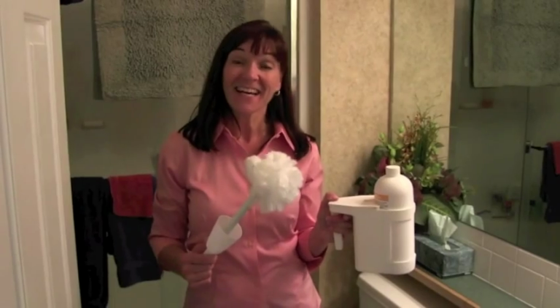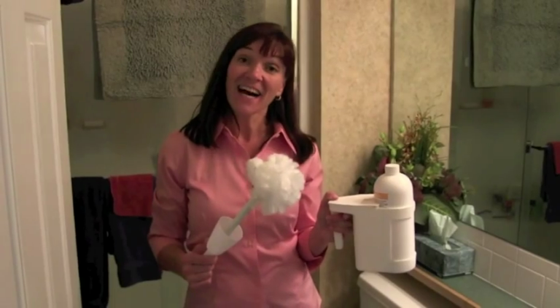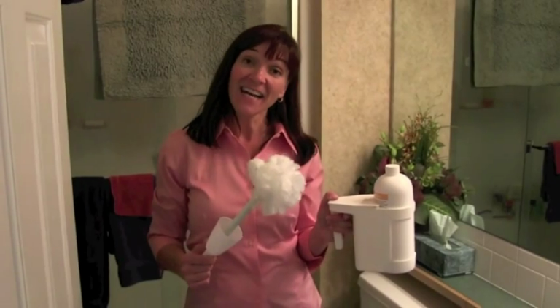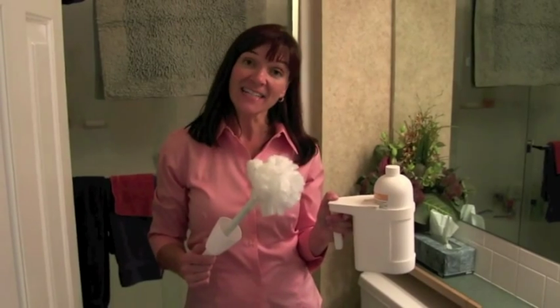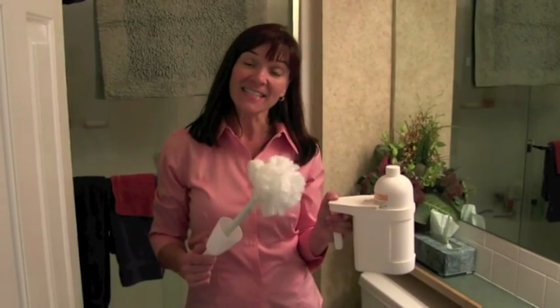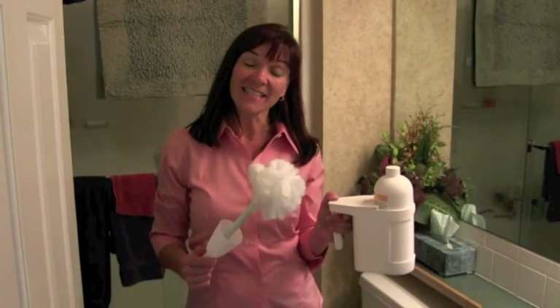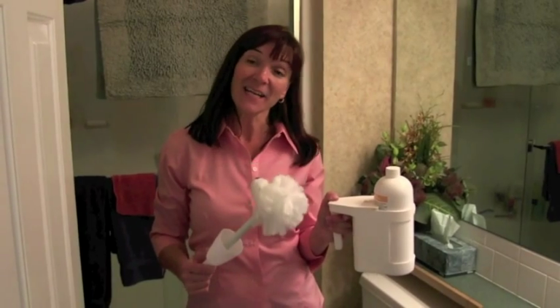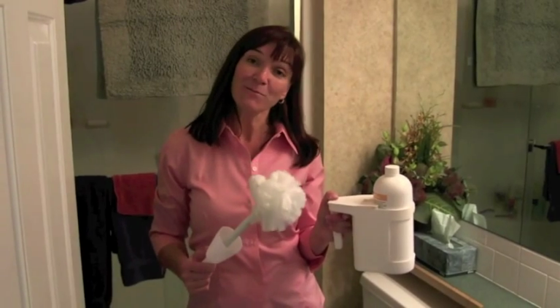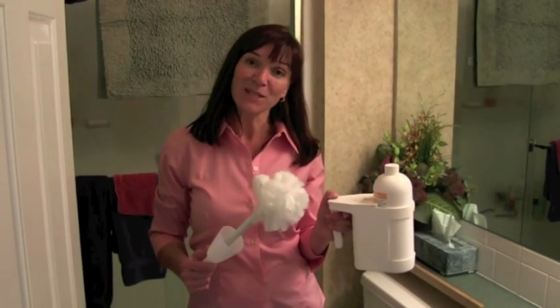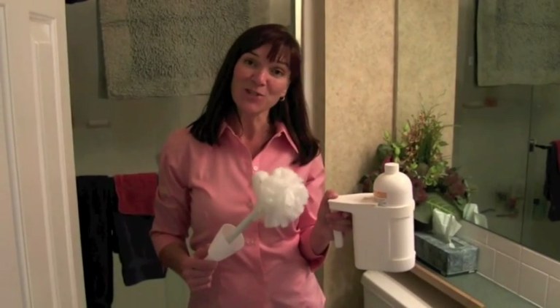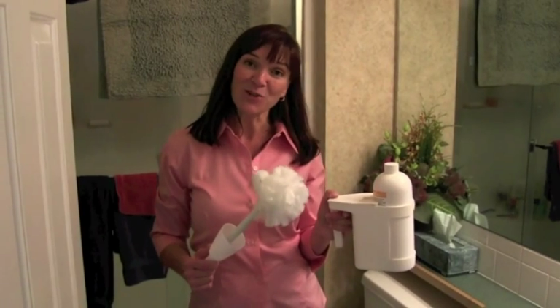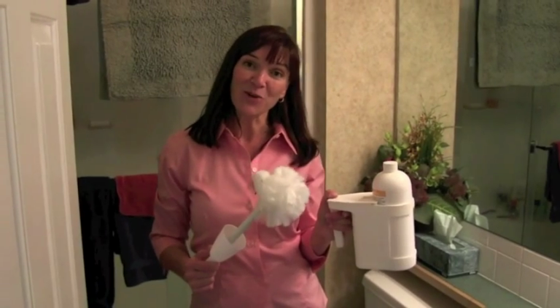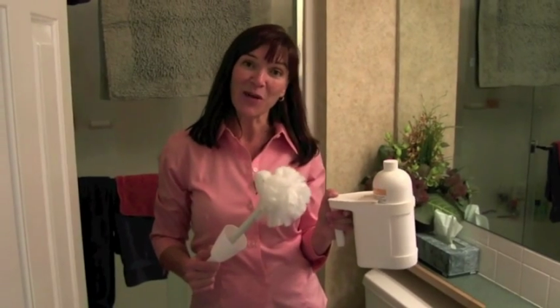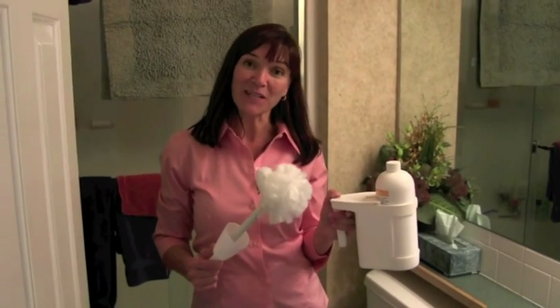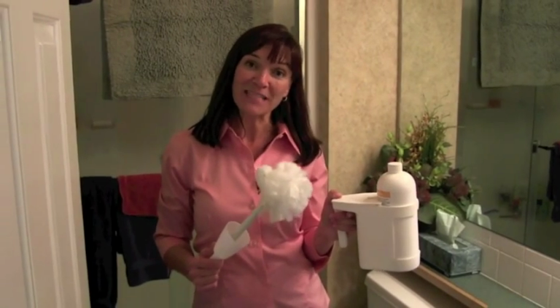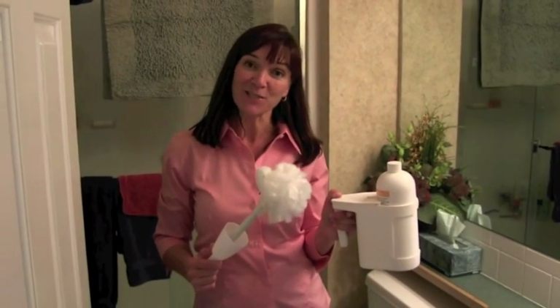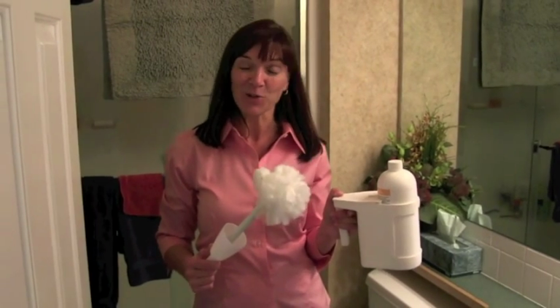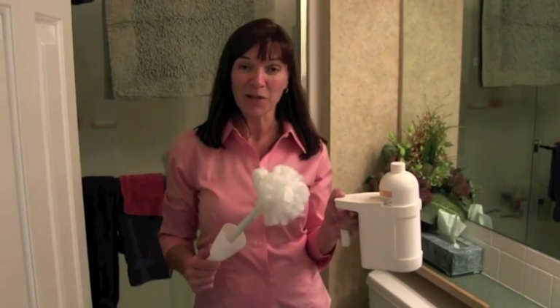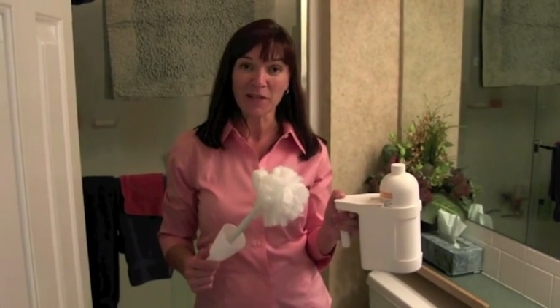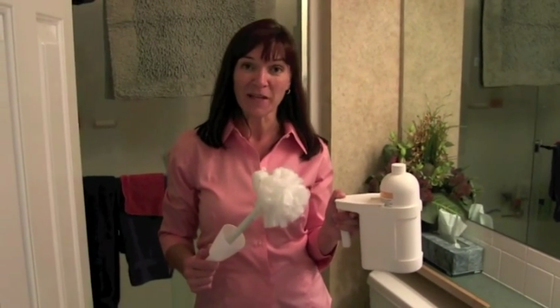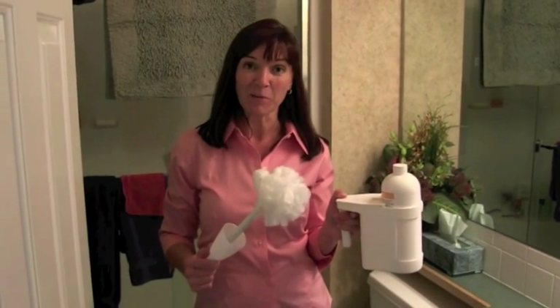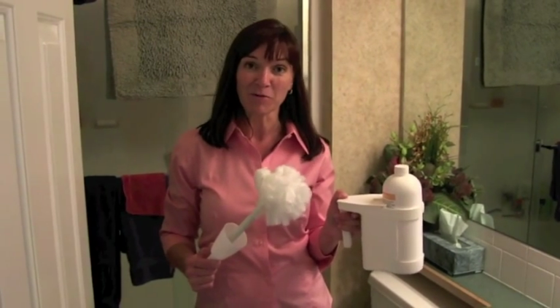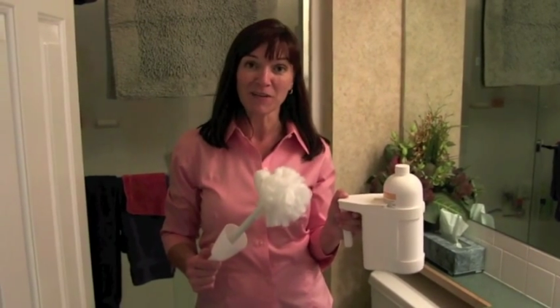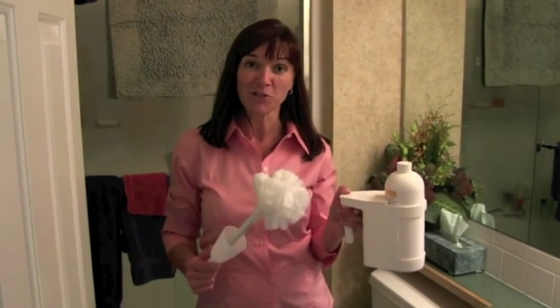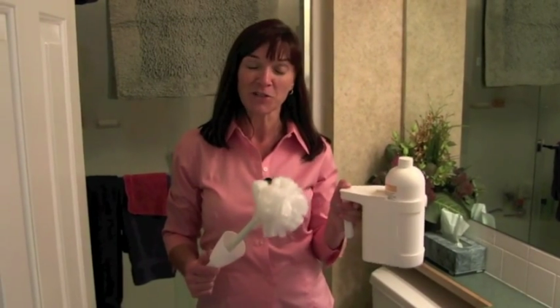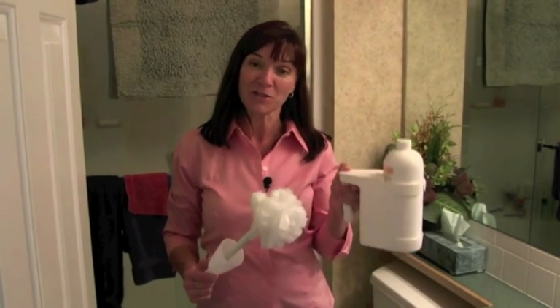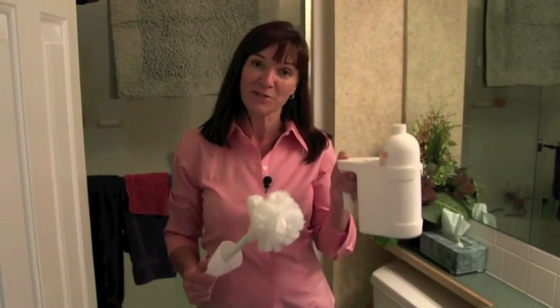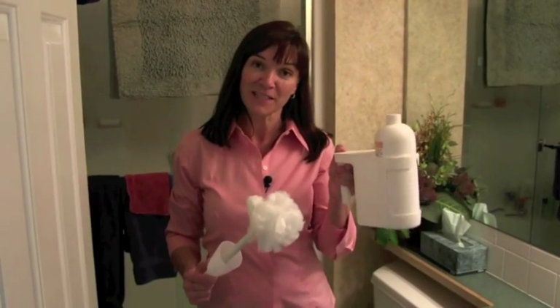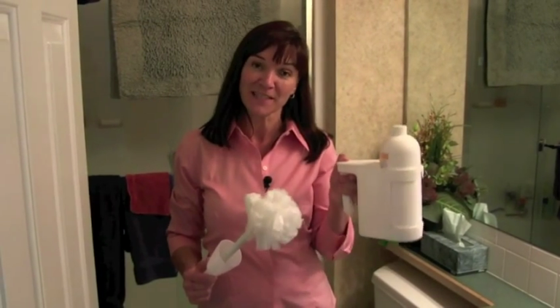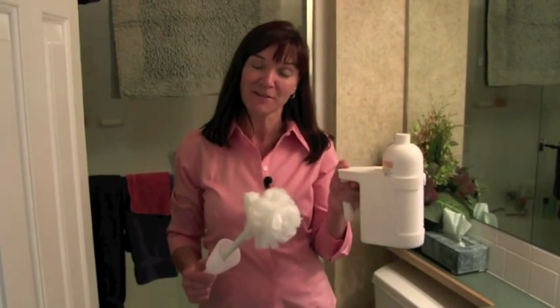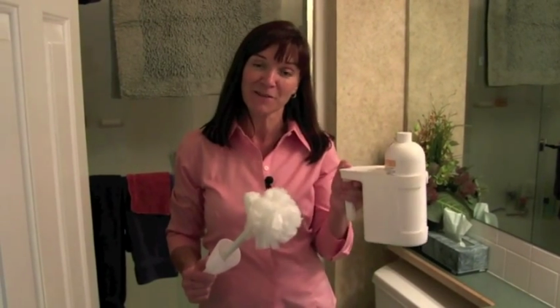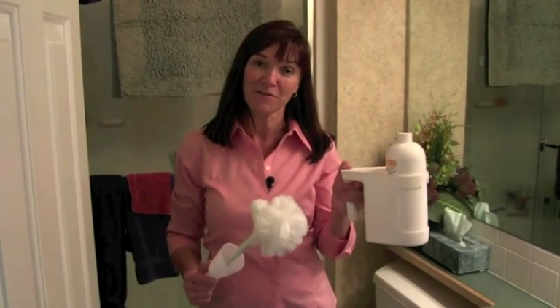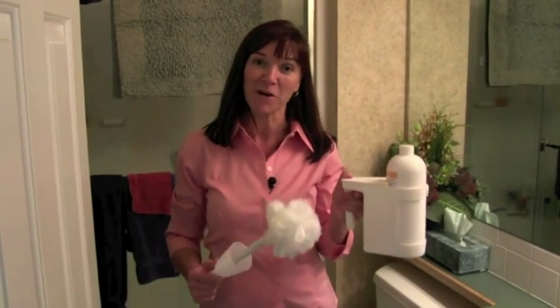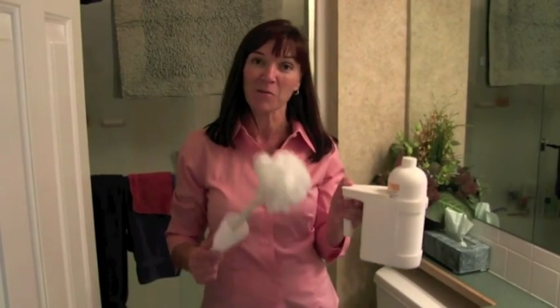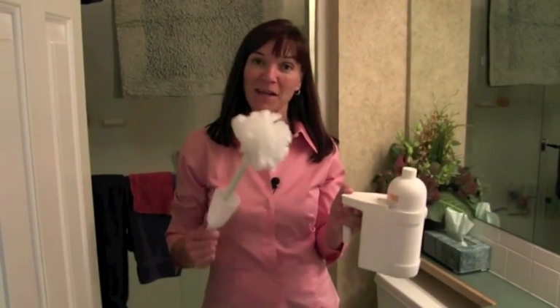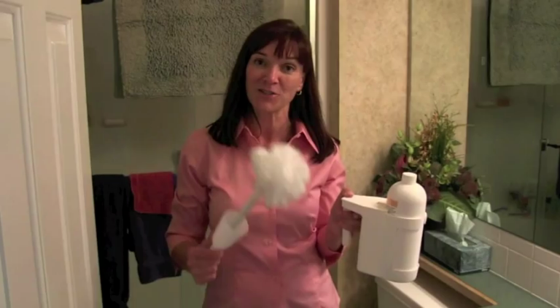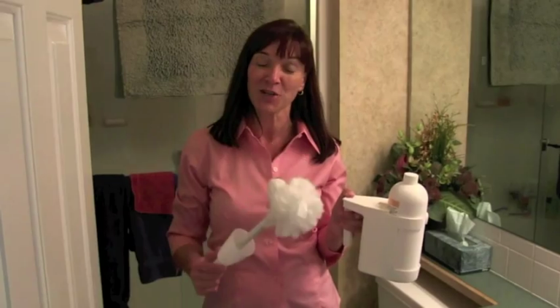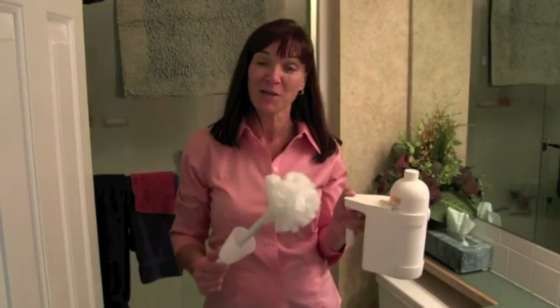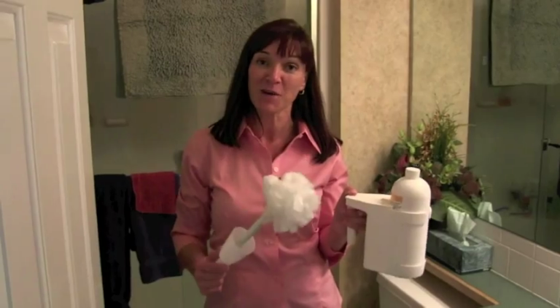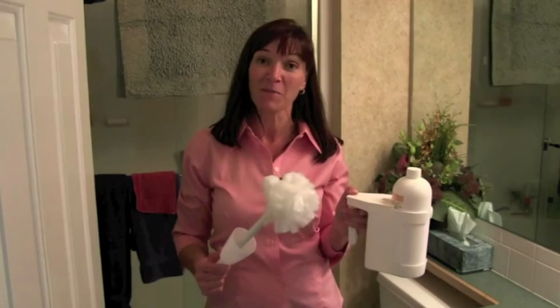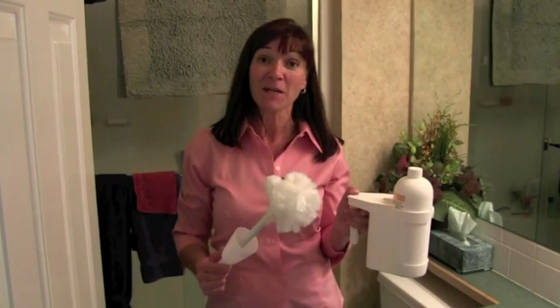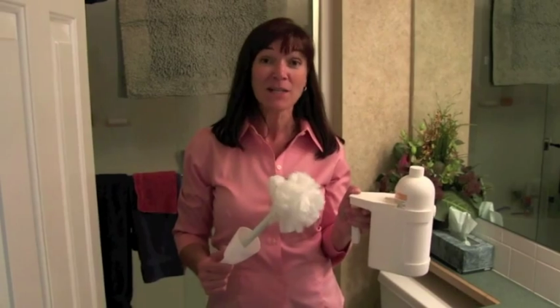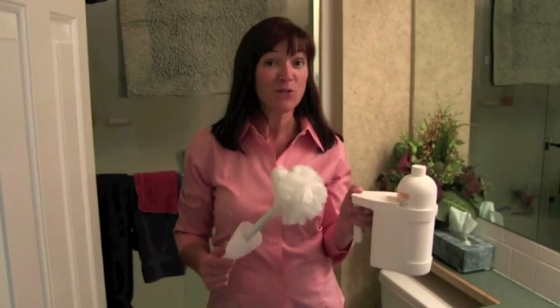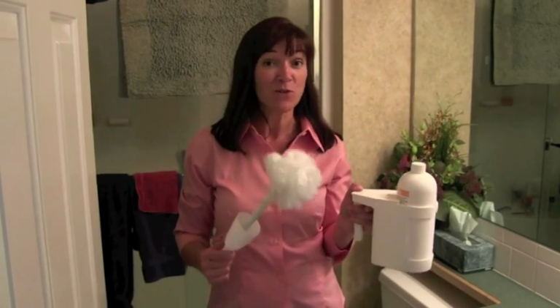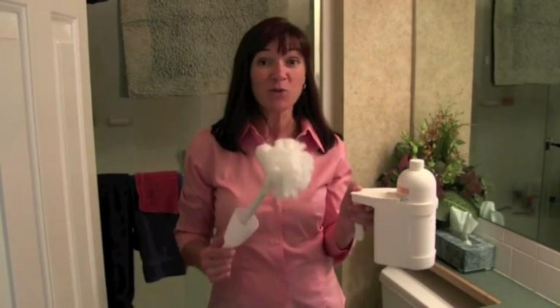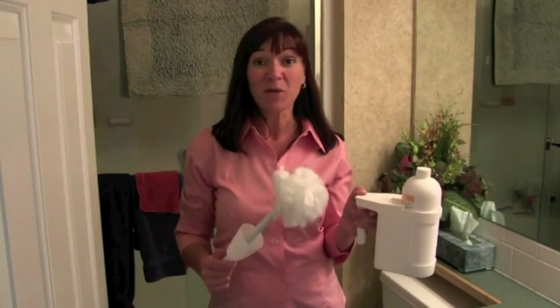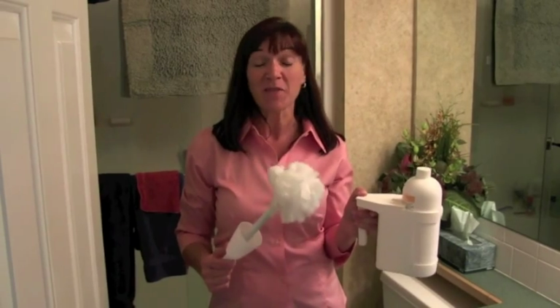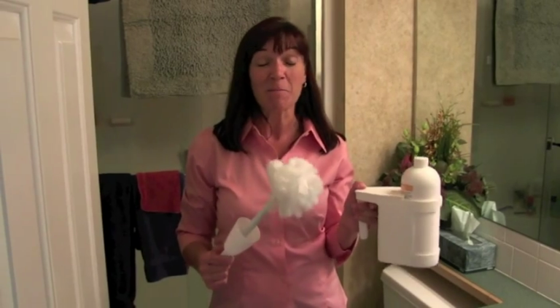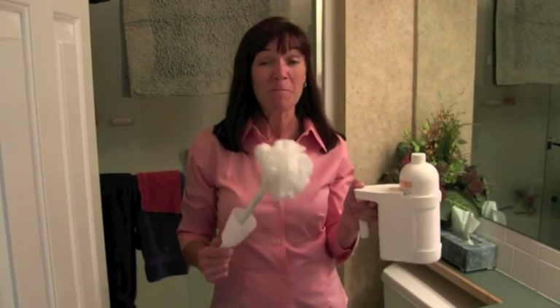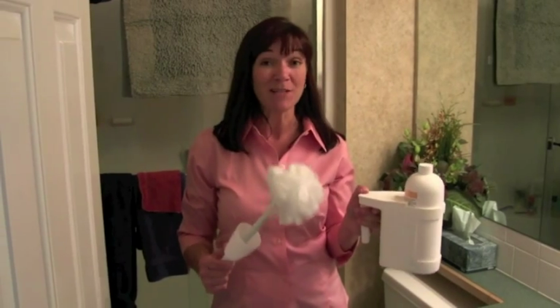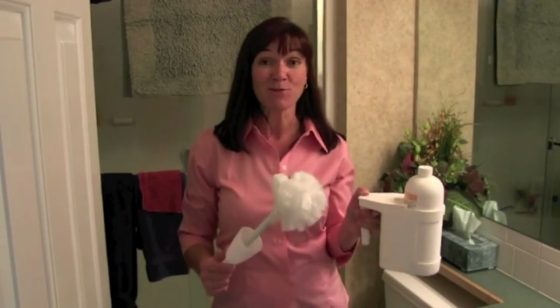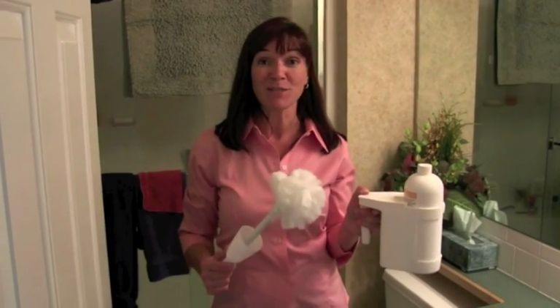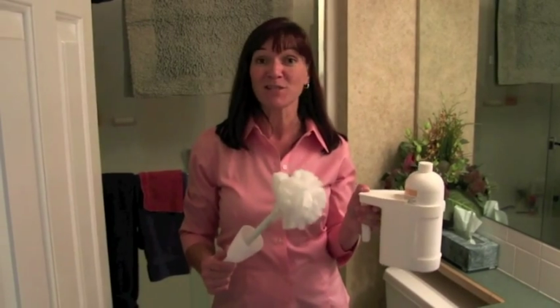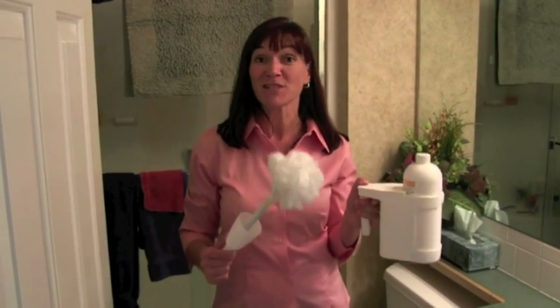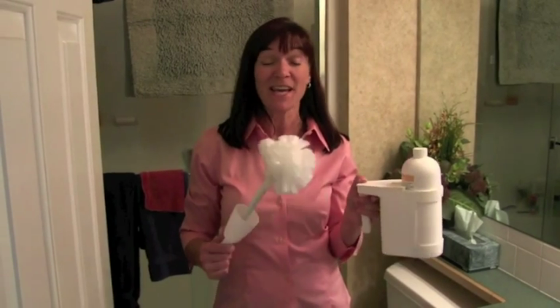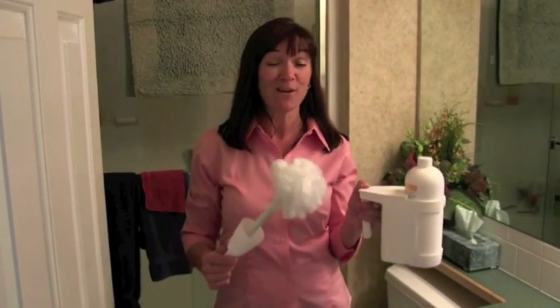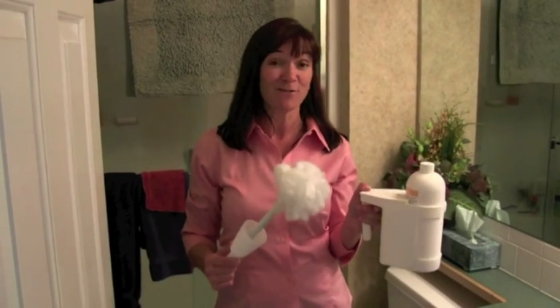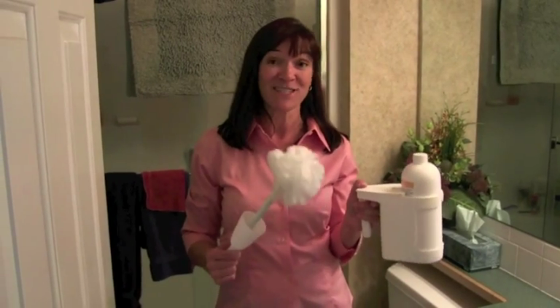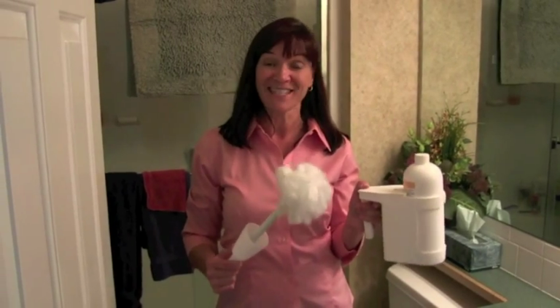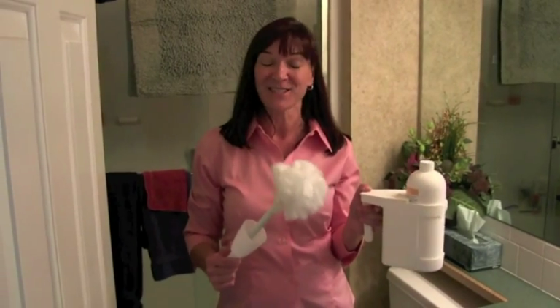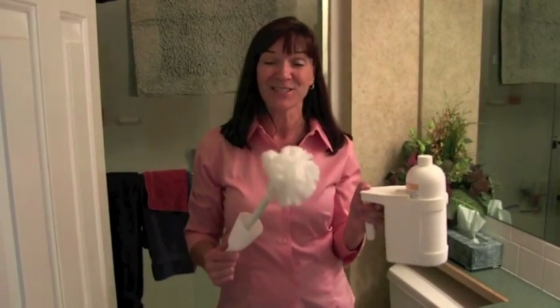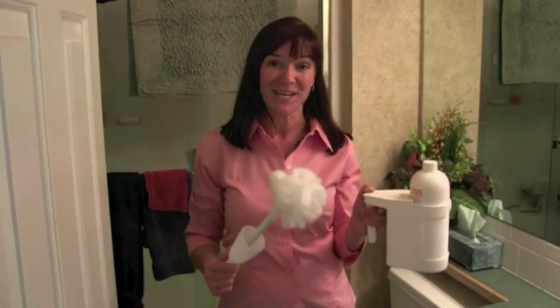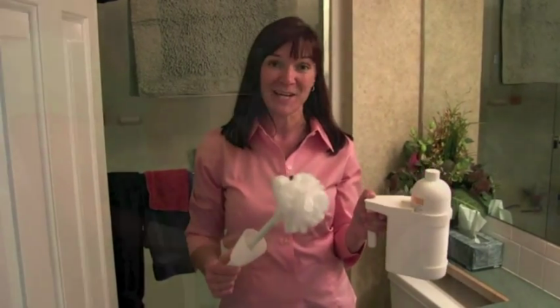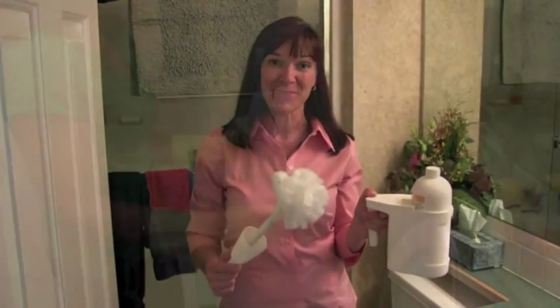Hi, today I'm going to show you how to clean your toilet like a professional using safety foam and a Johnny Mop so you get the best results every single time.